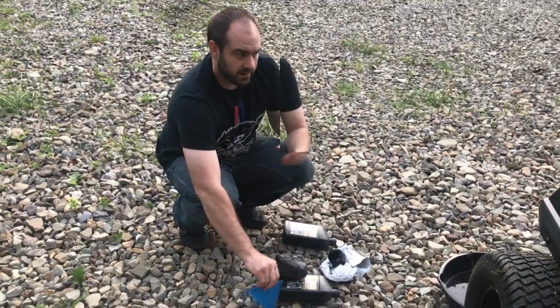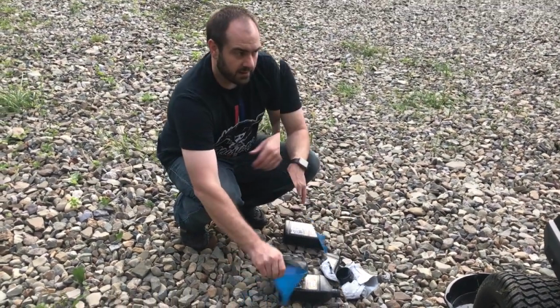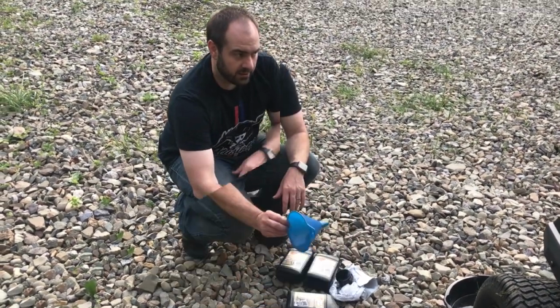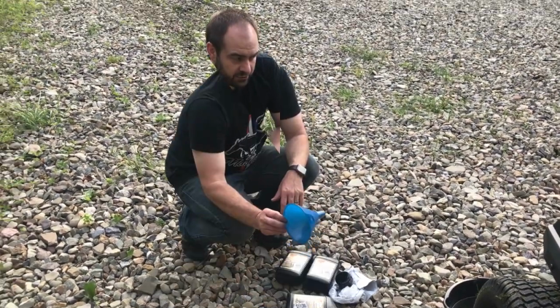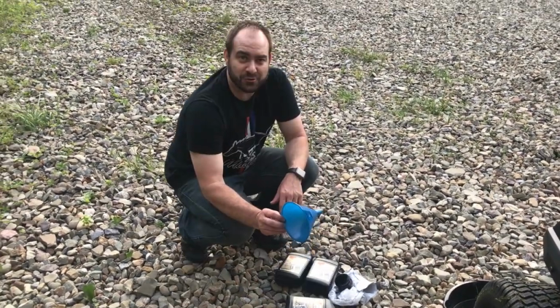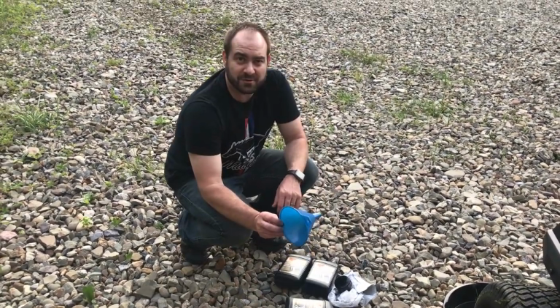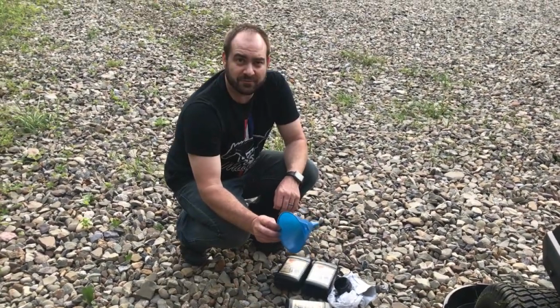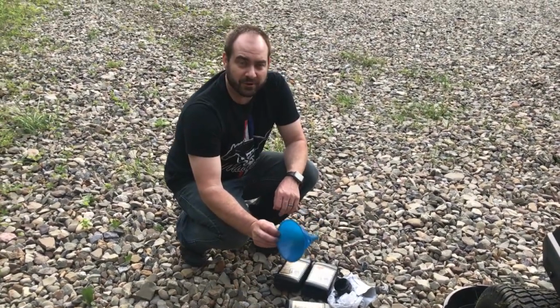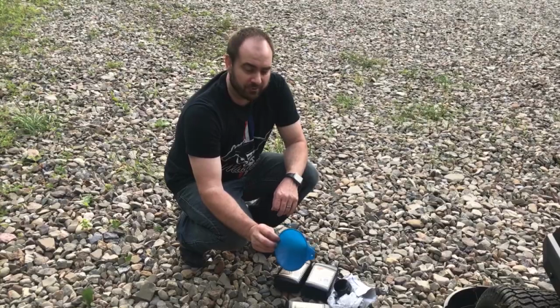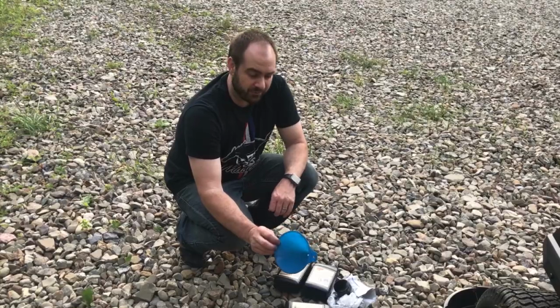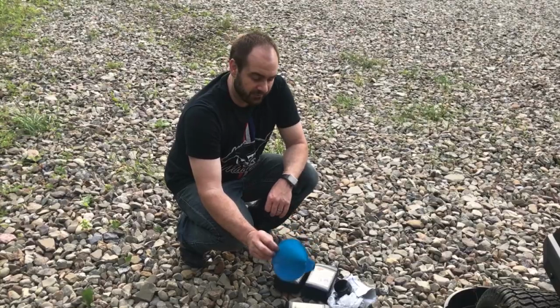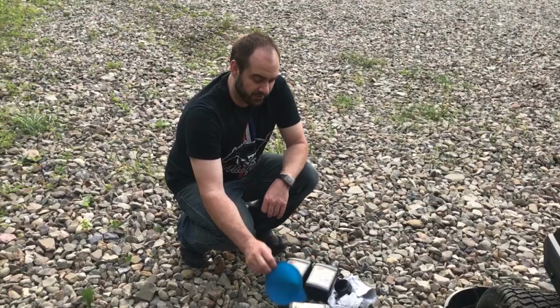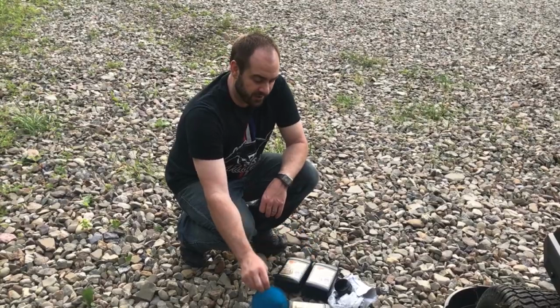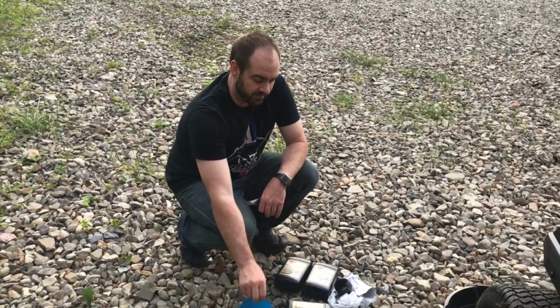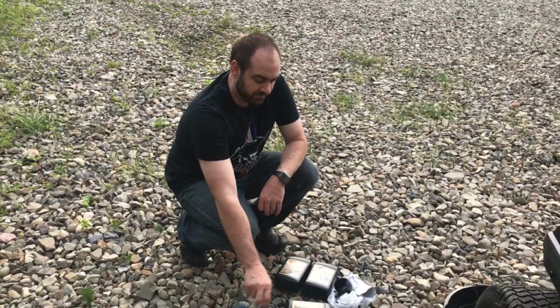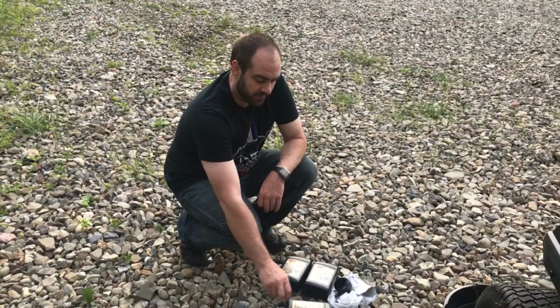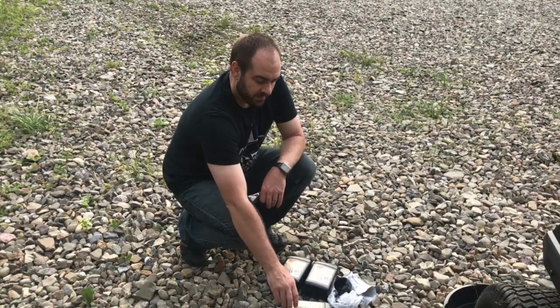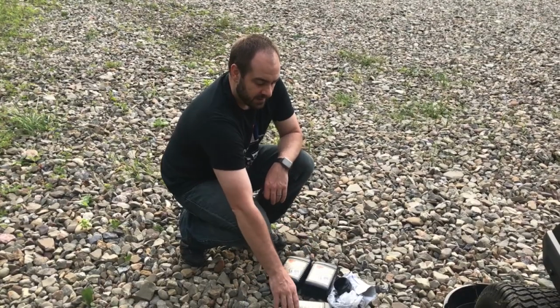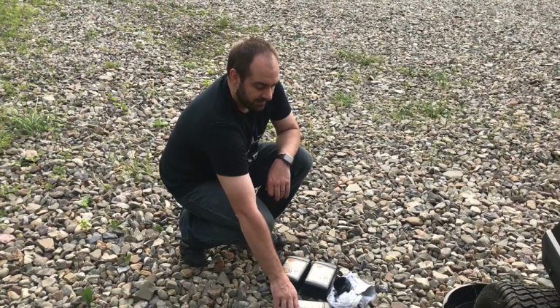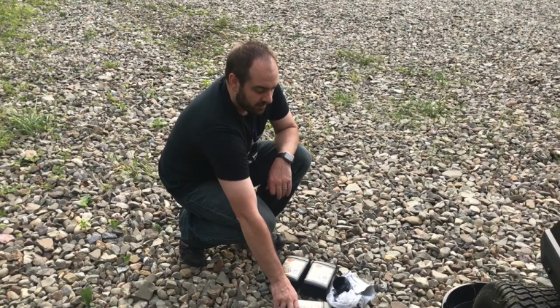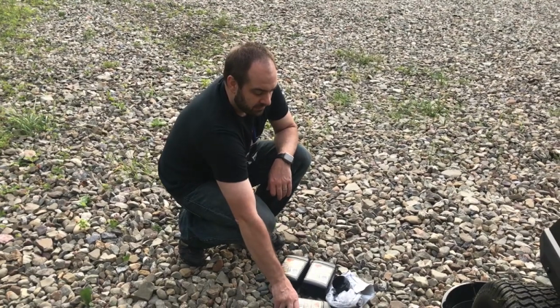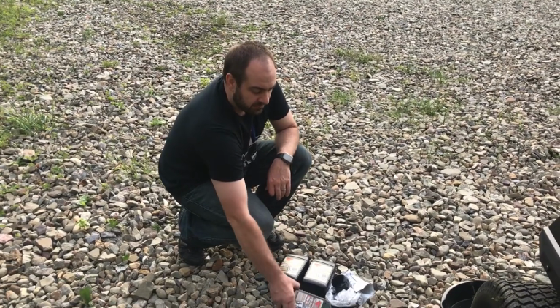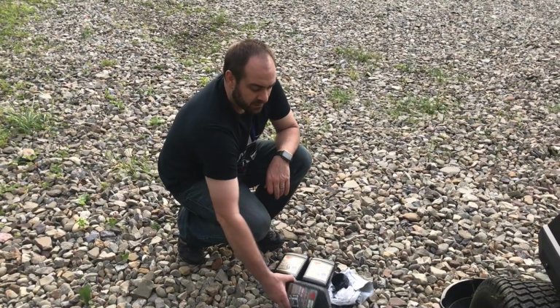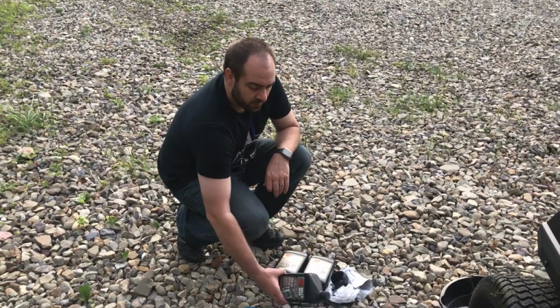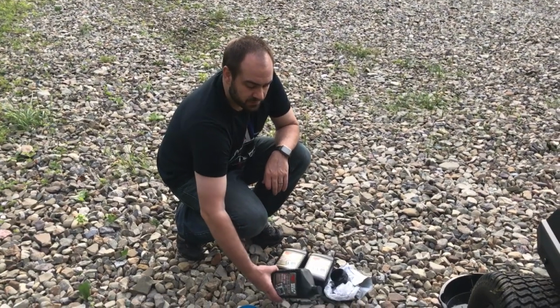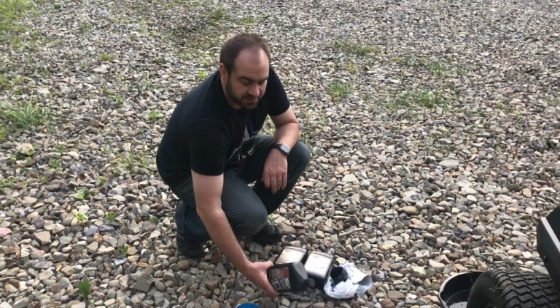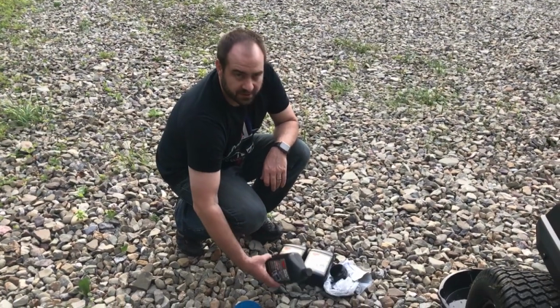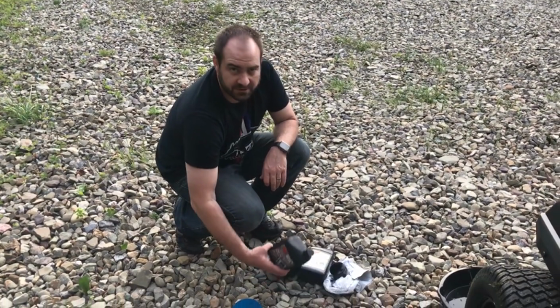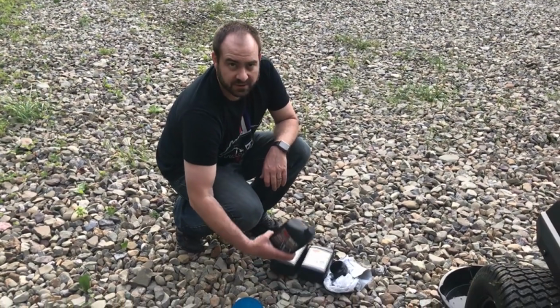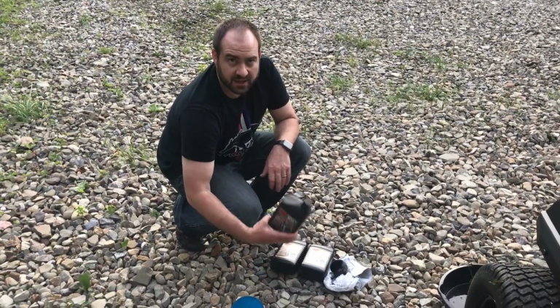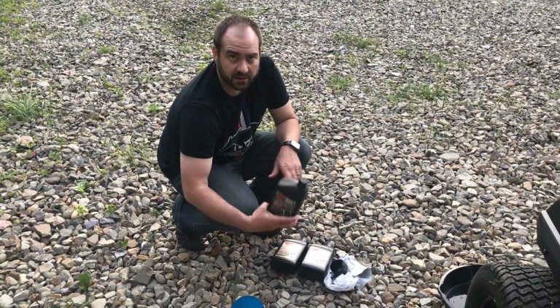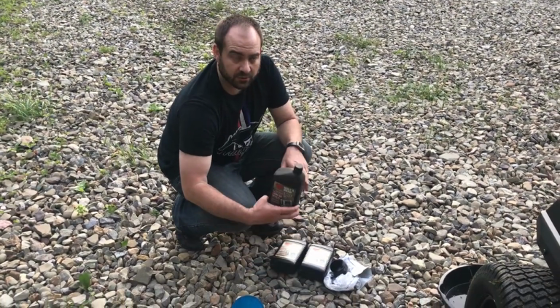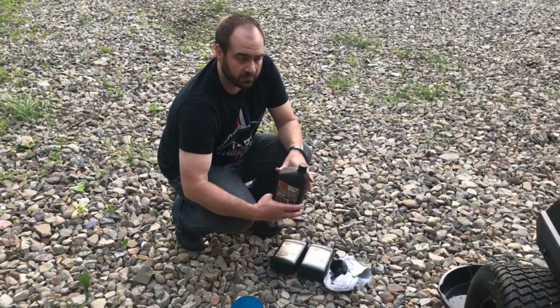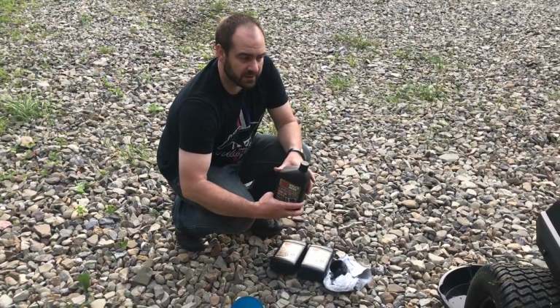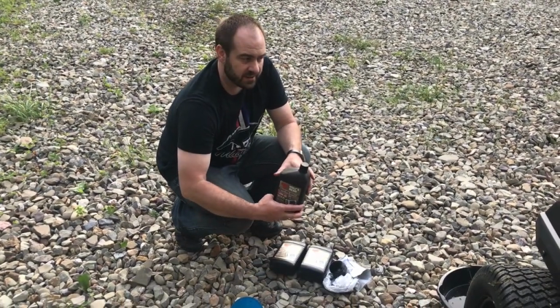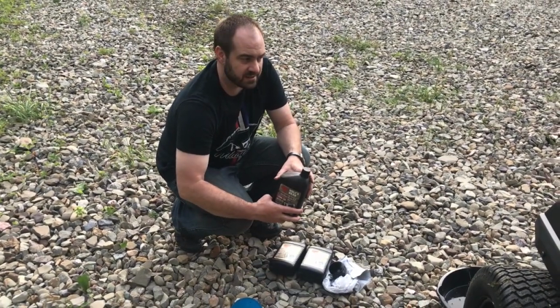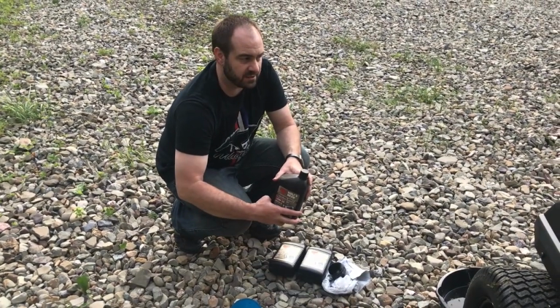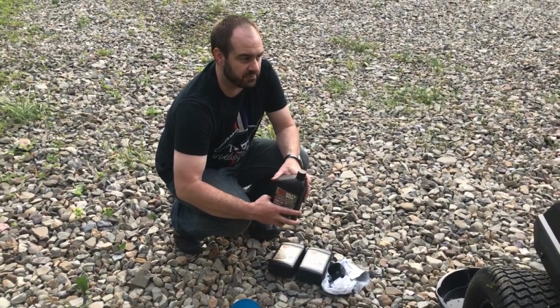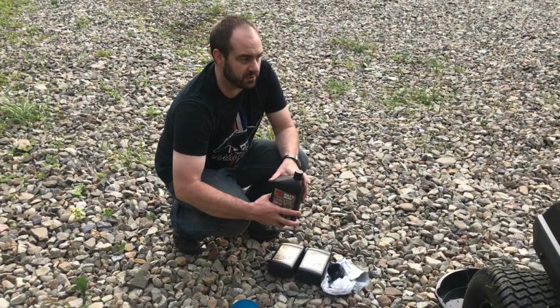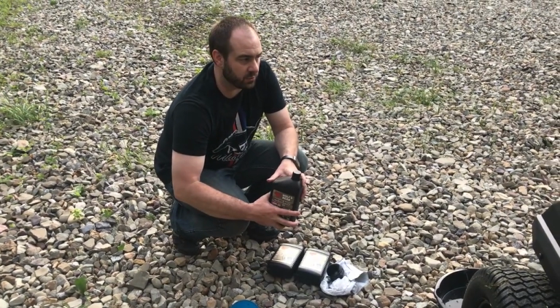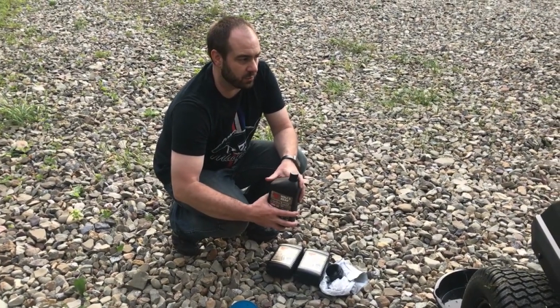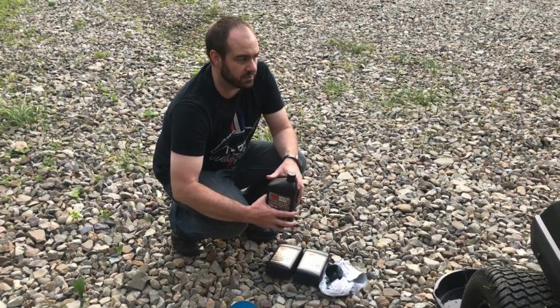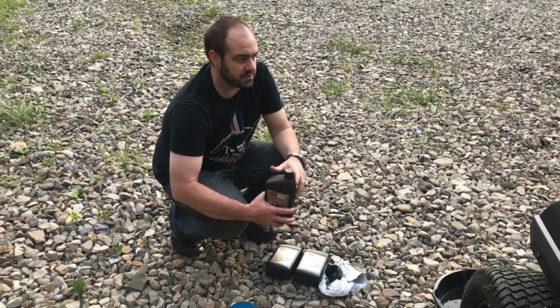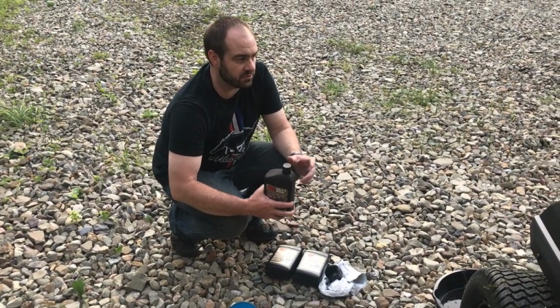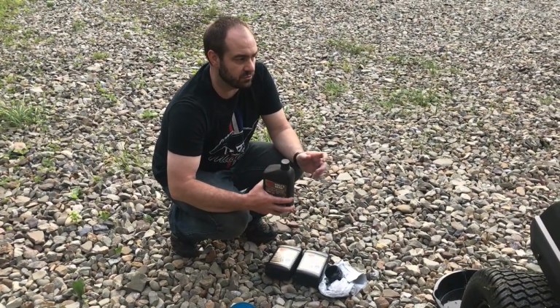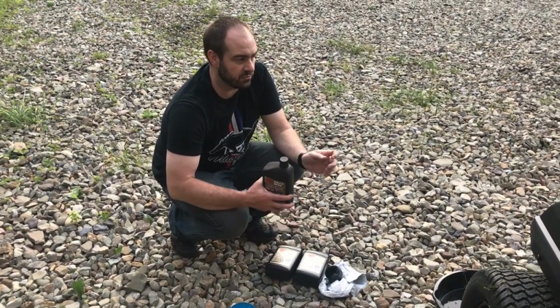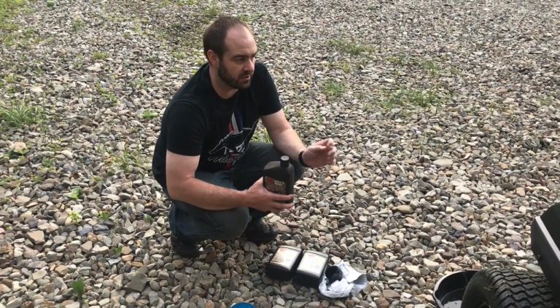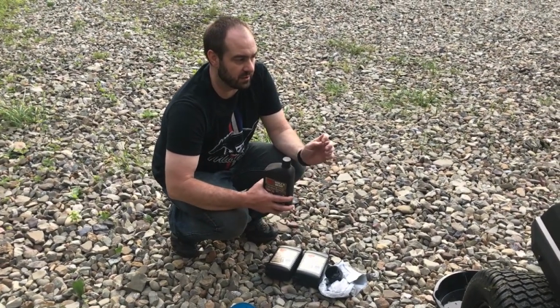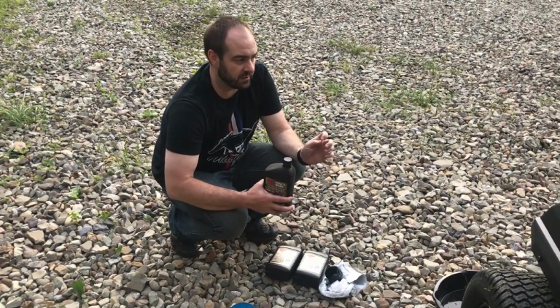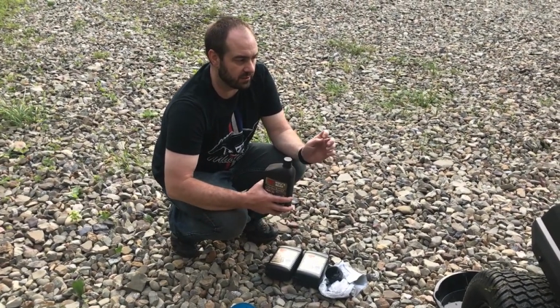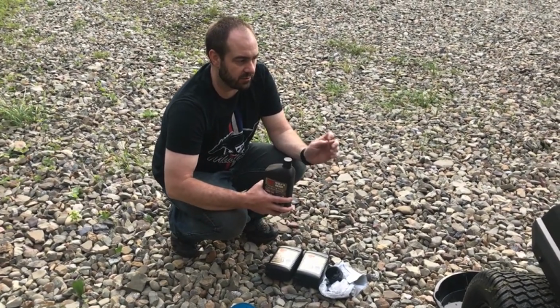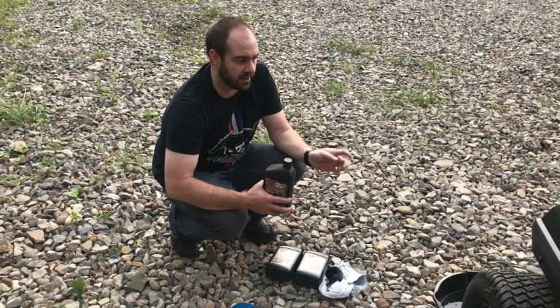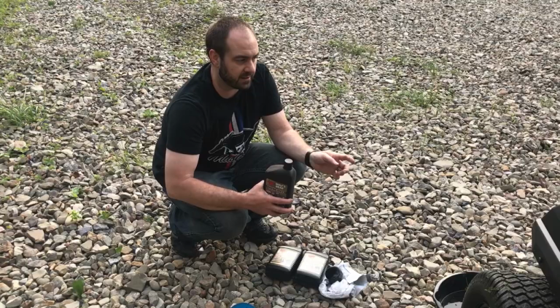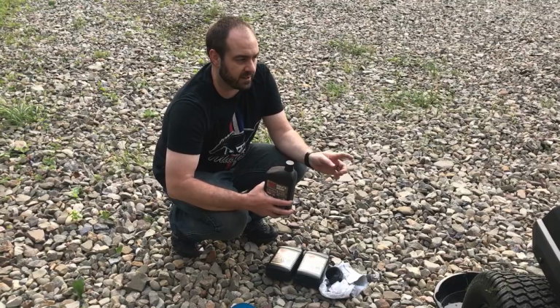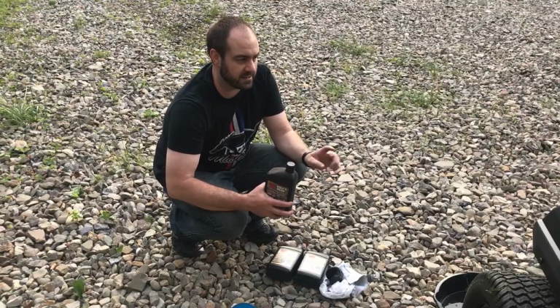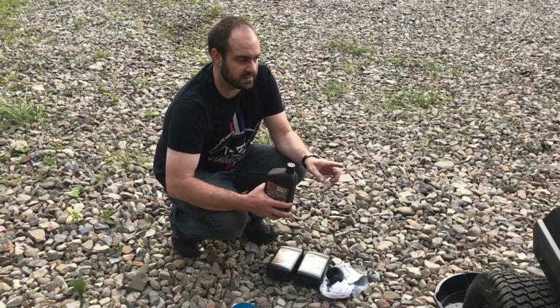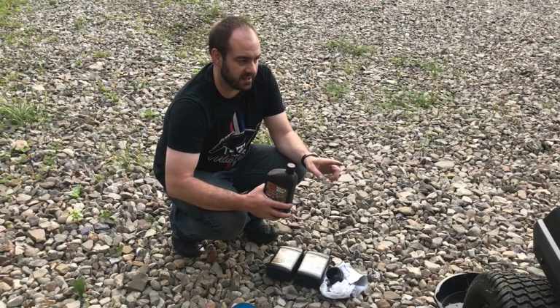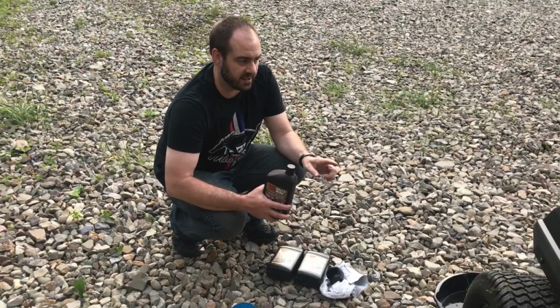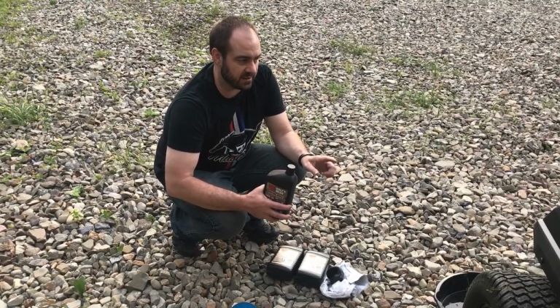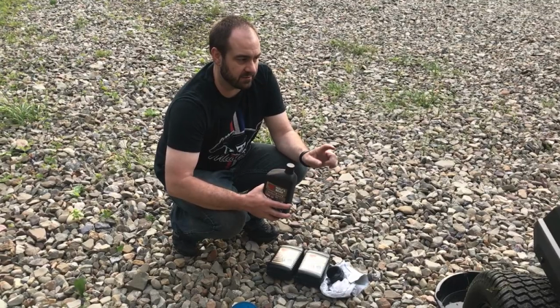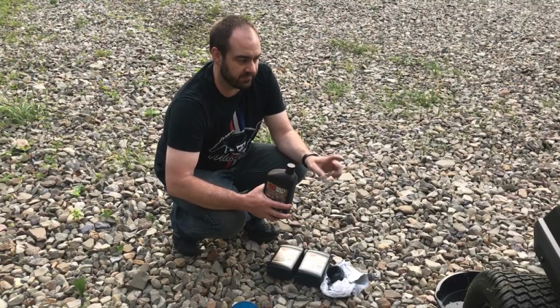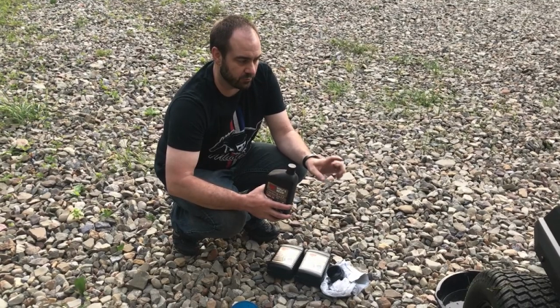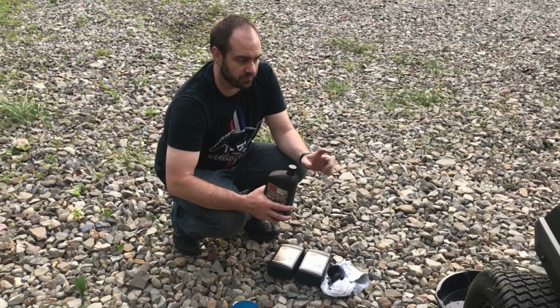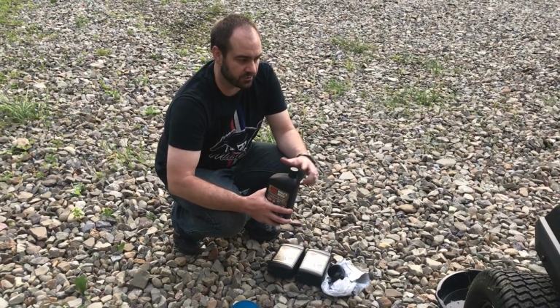I used the funnel for filling. I've got three quarts here — it's going to take a little bit less than three quarts to do the crankcase and the filter.